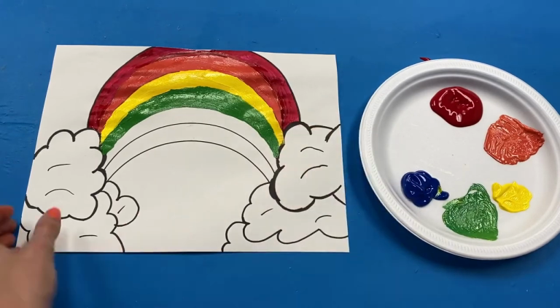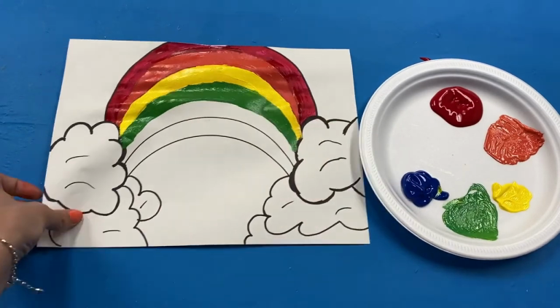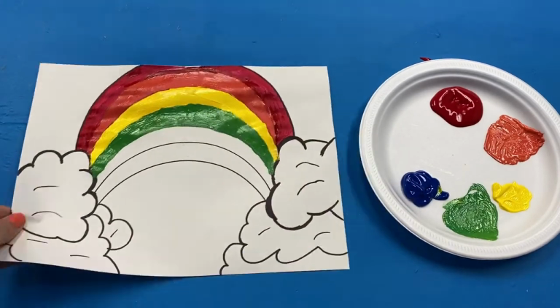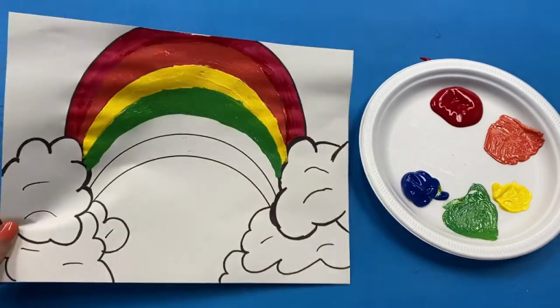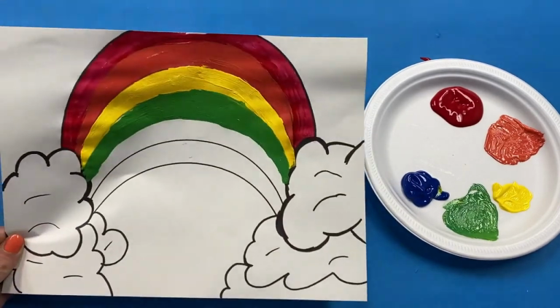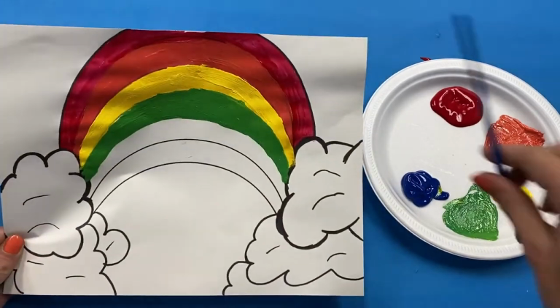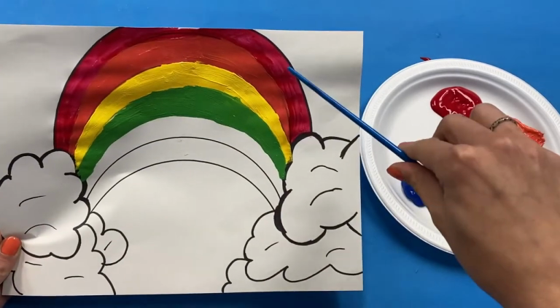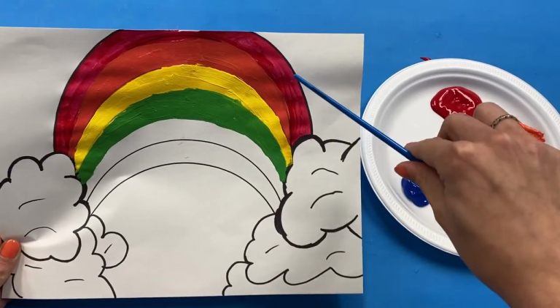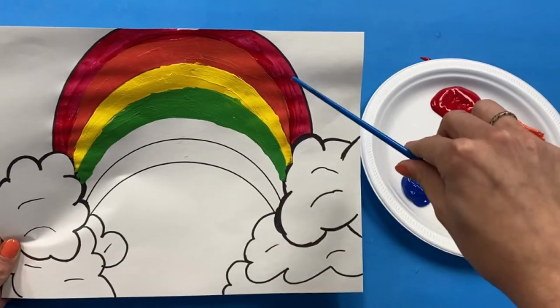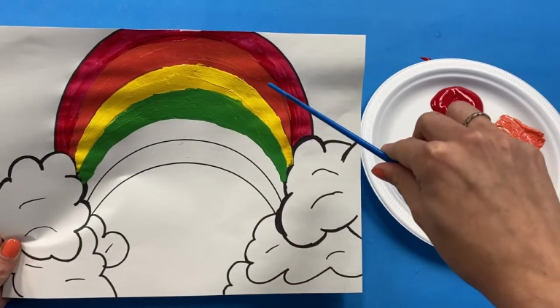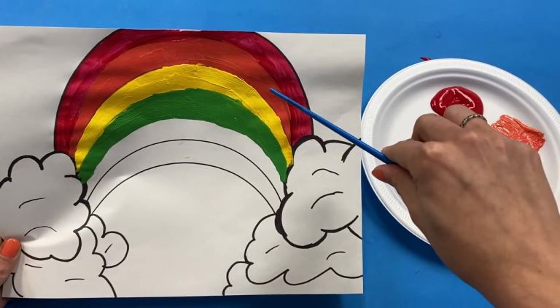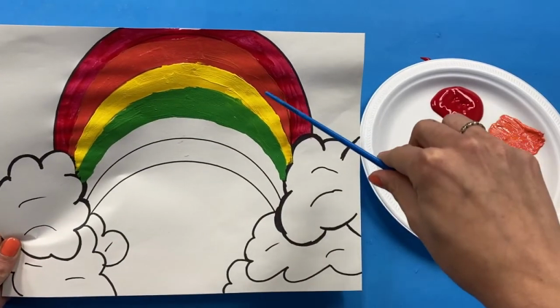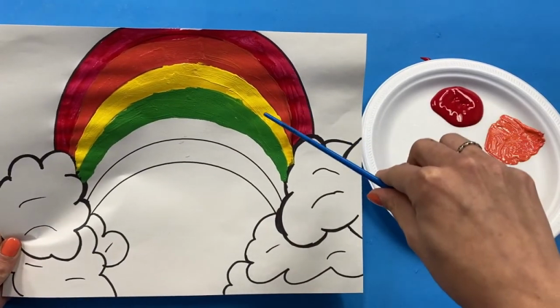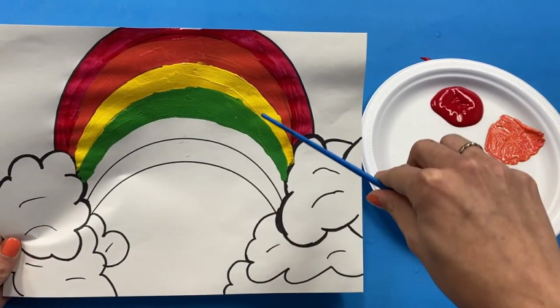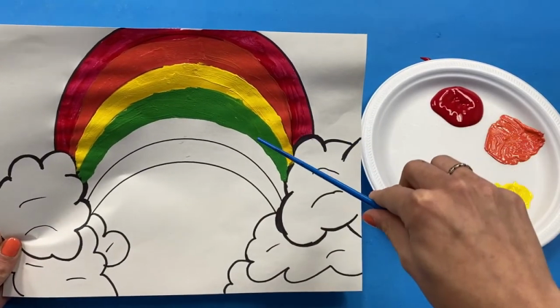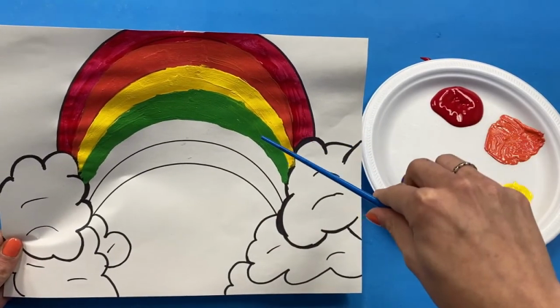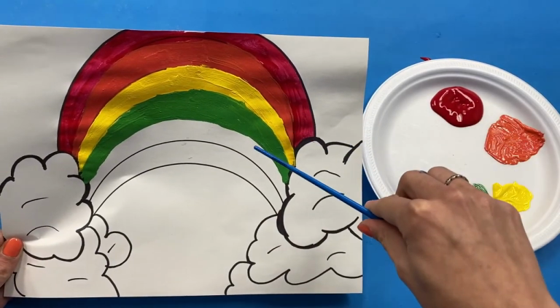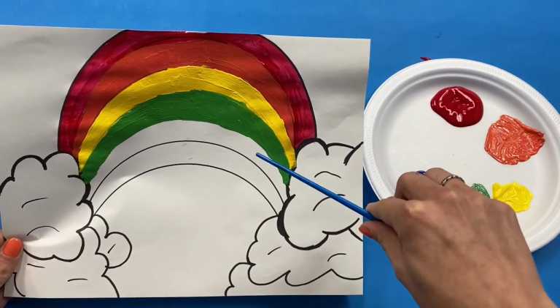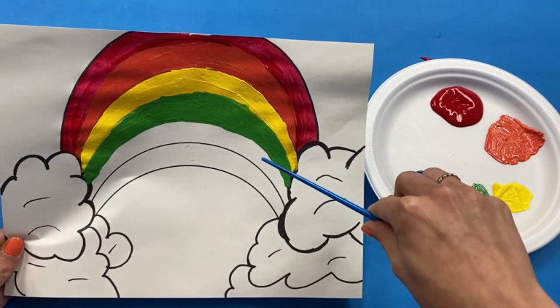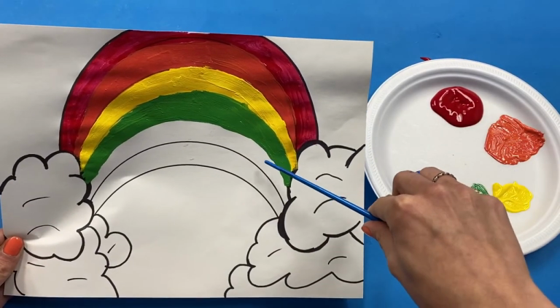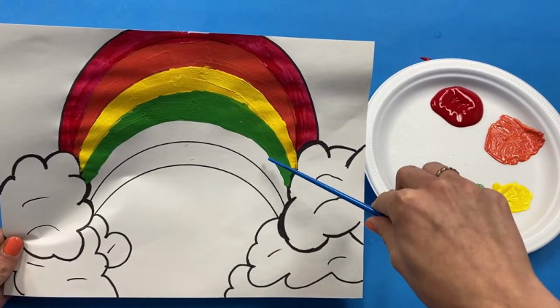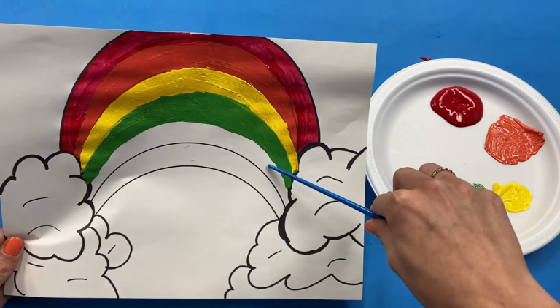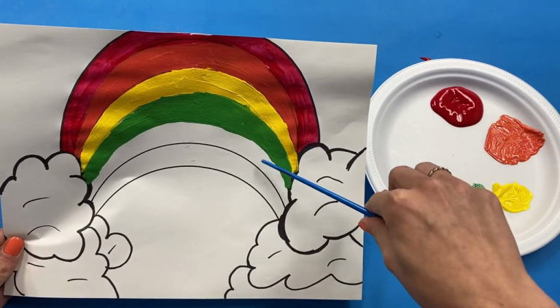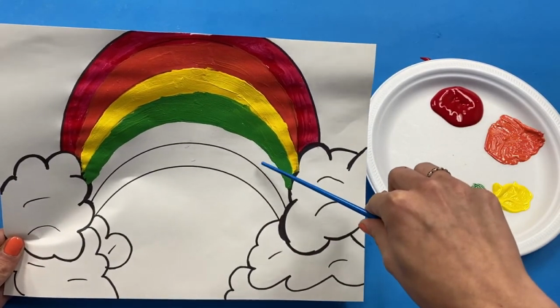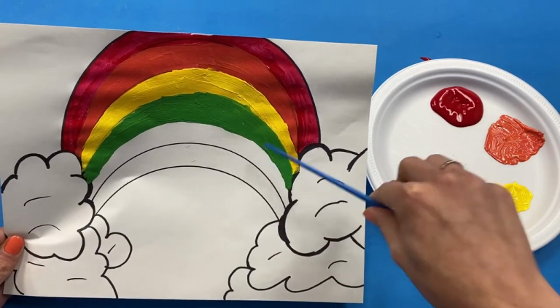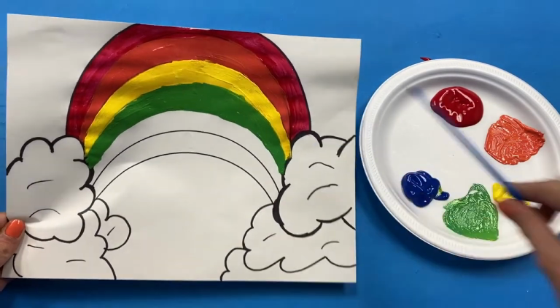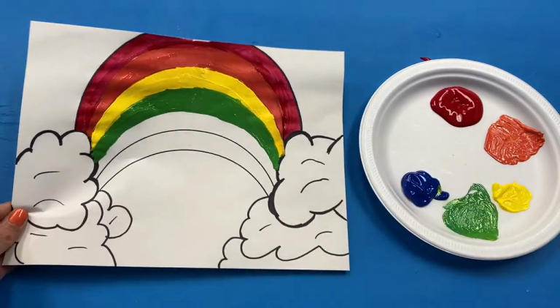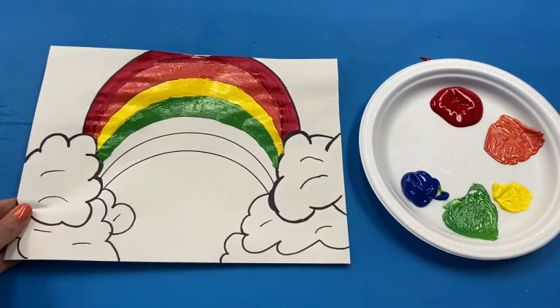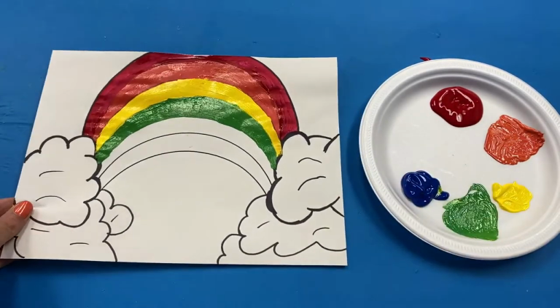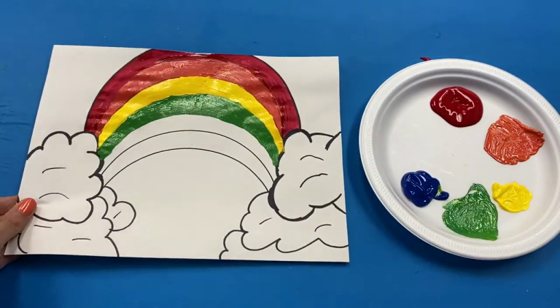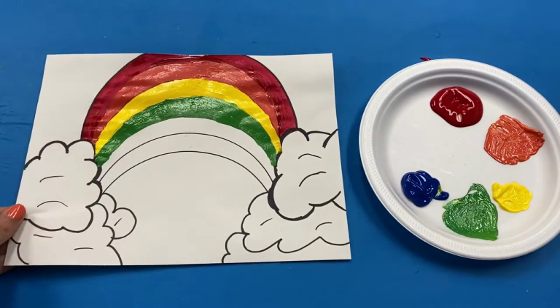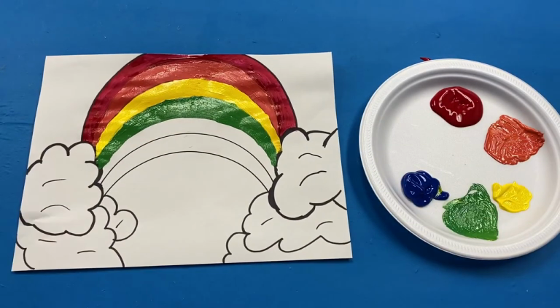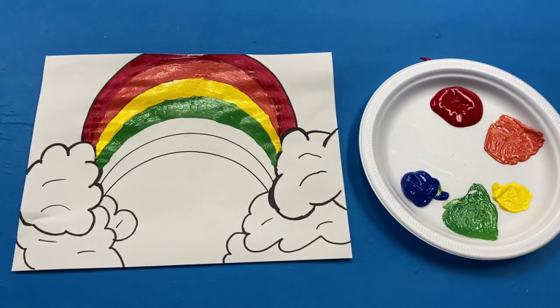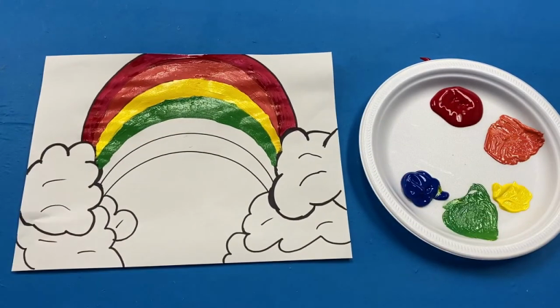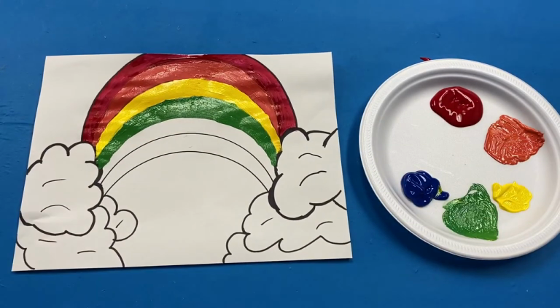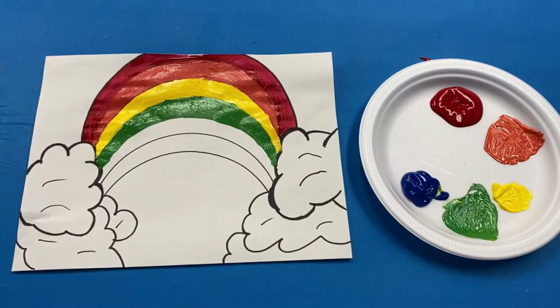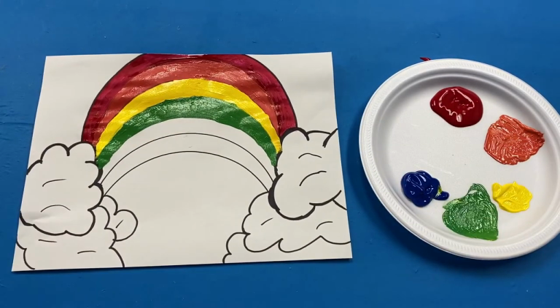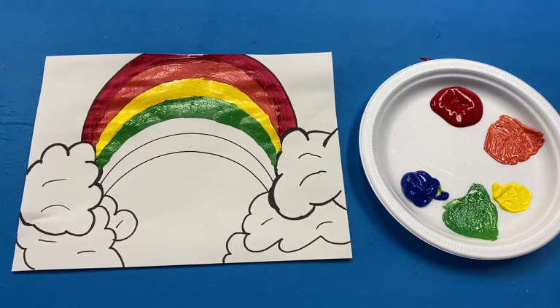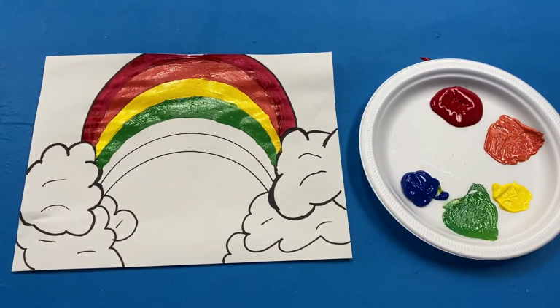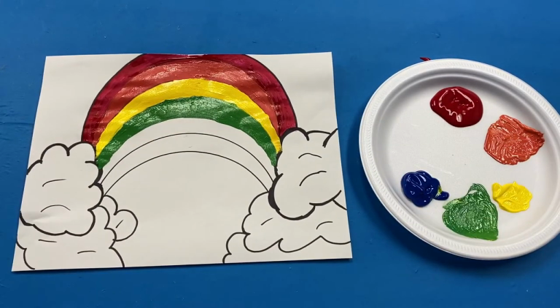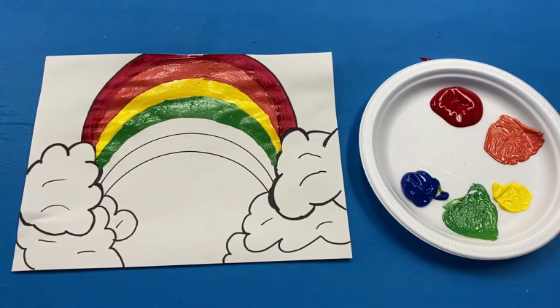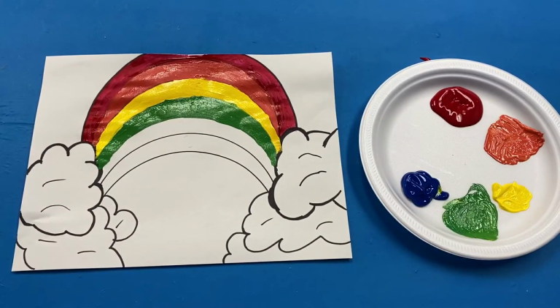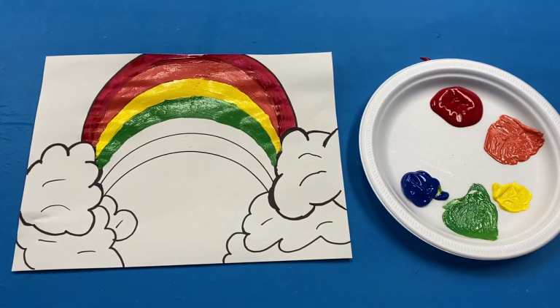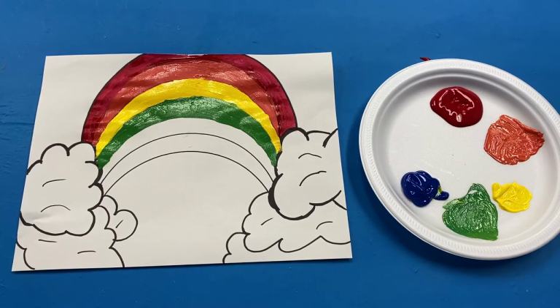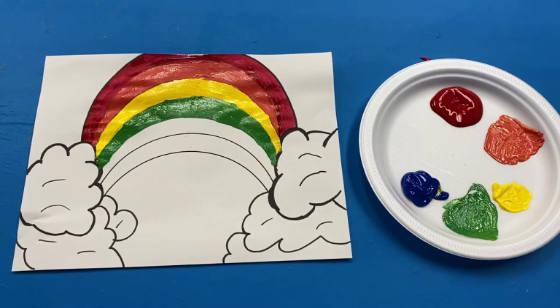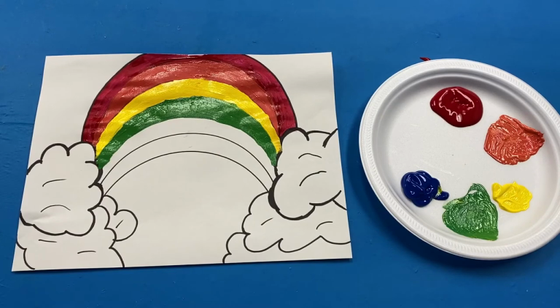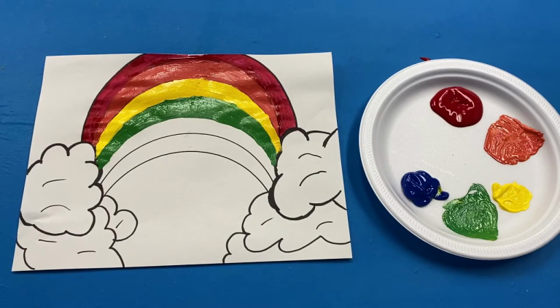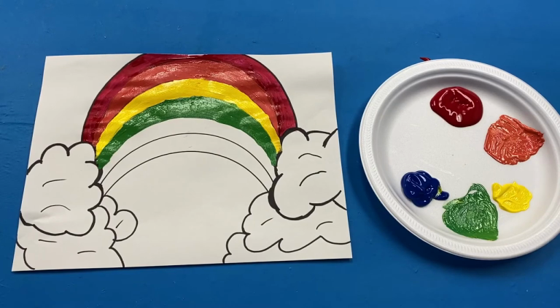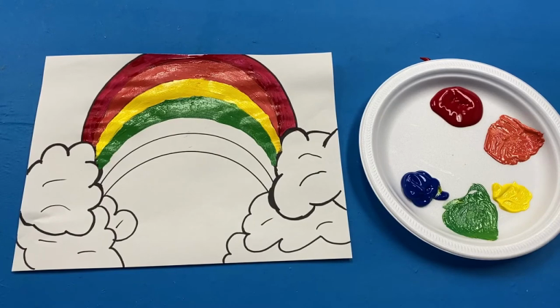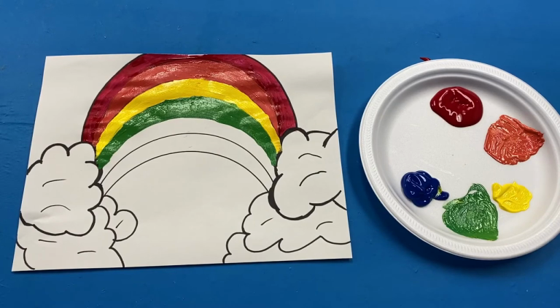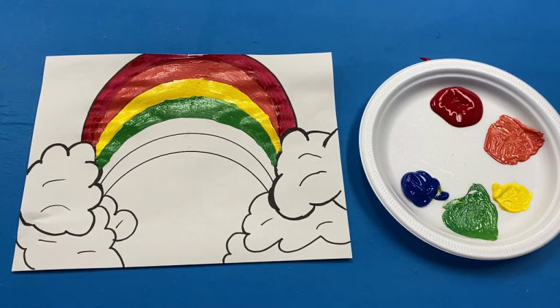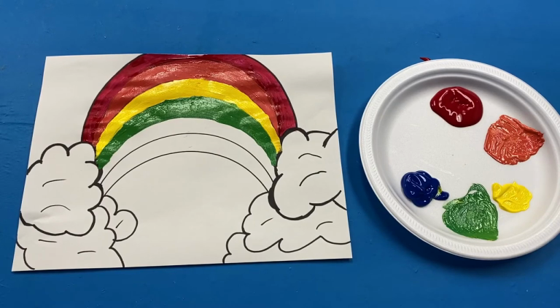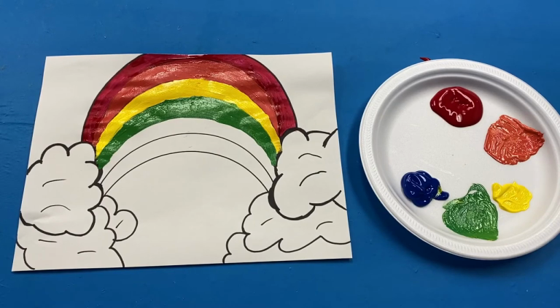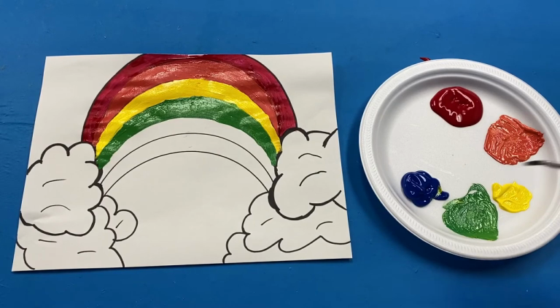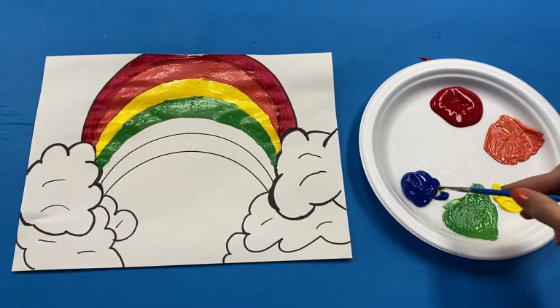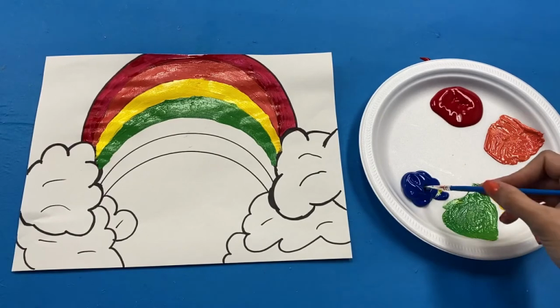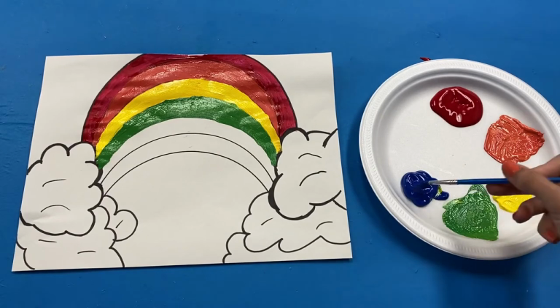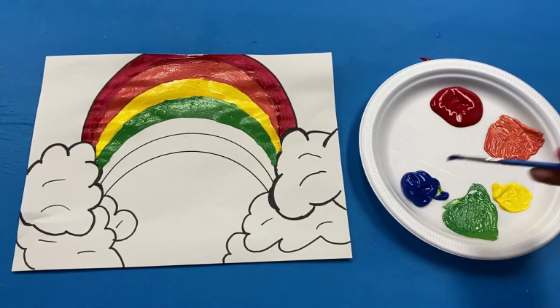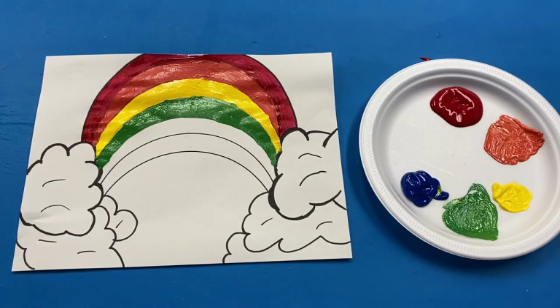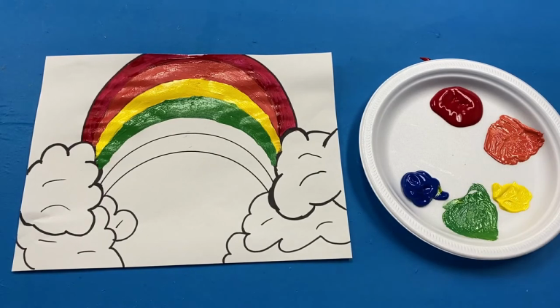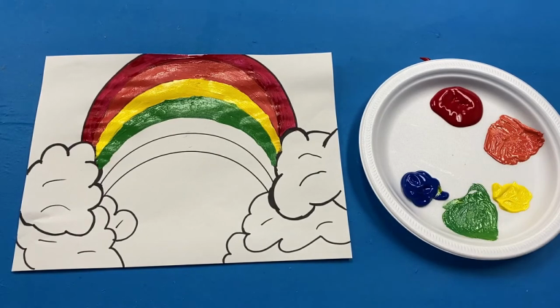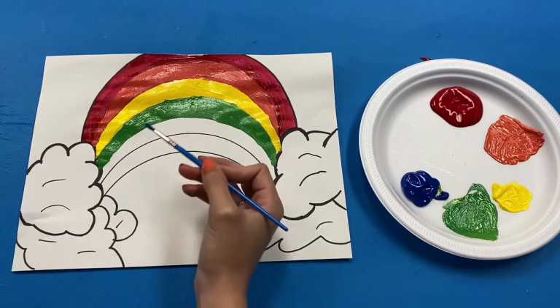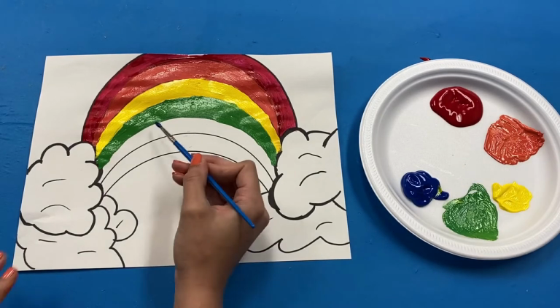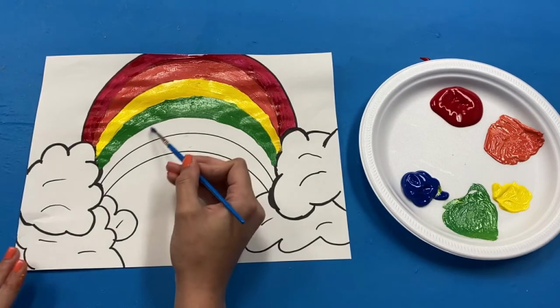Once you have added the green to your rainbow, you are now going to add the next color, which is blue.